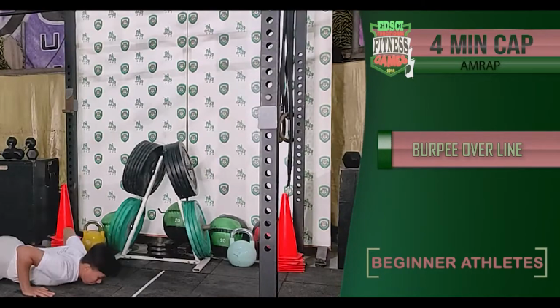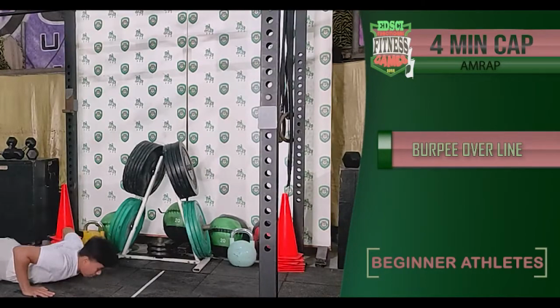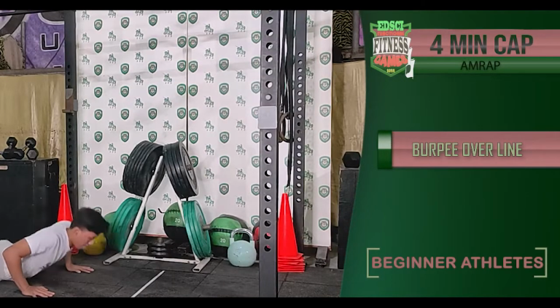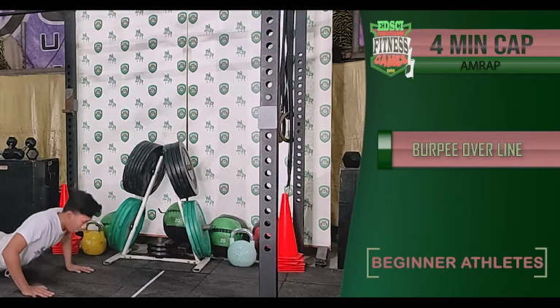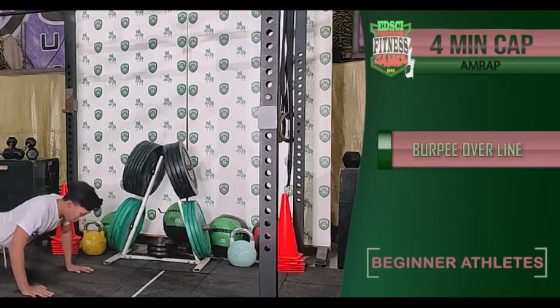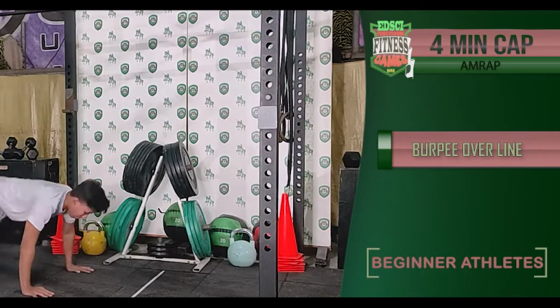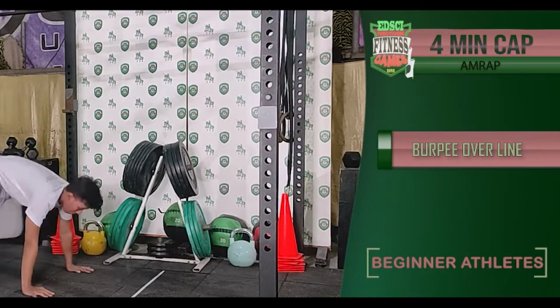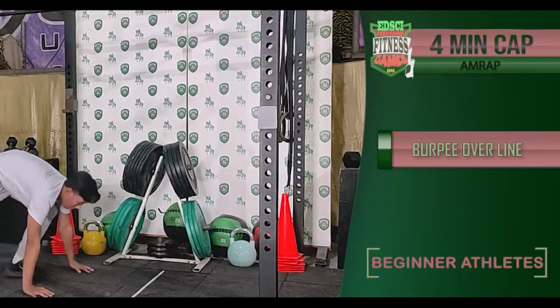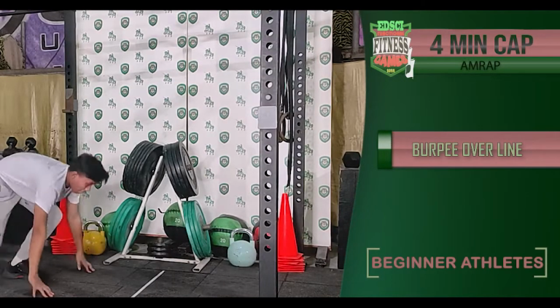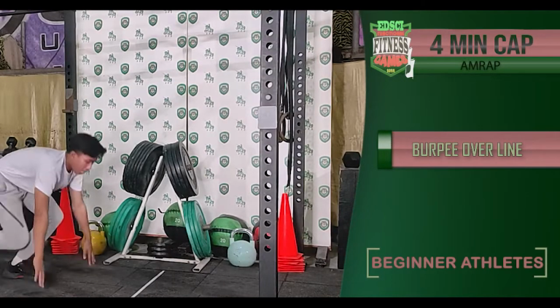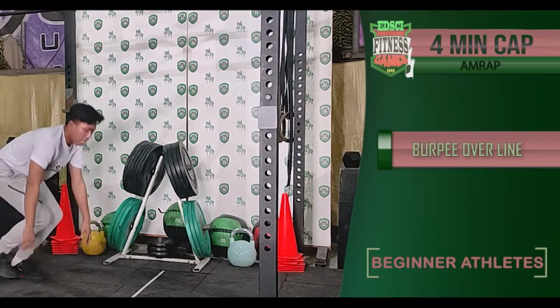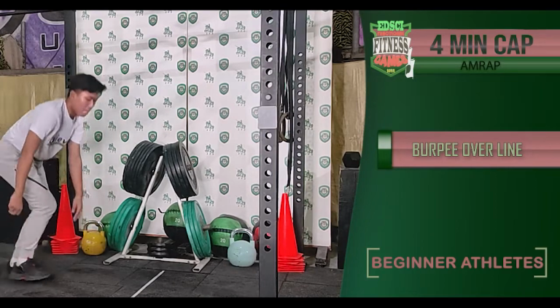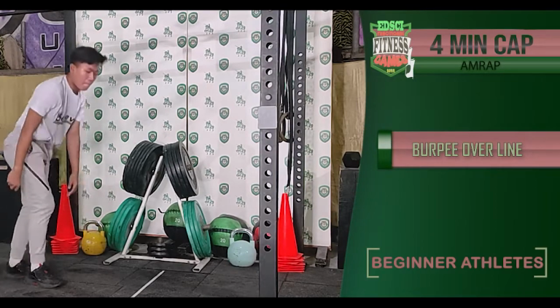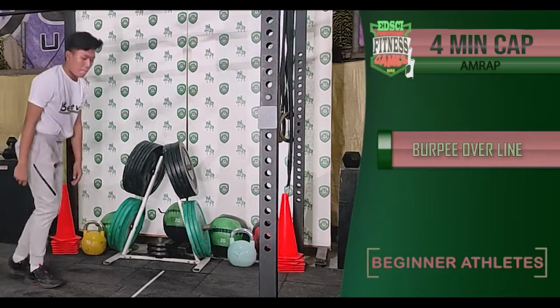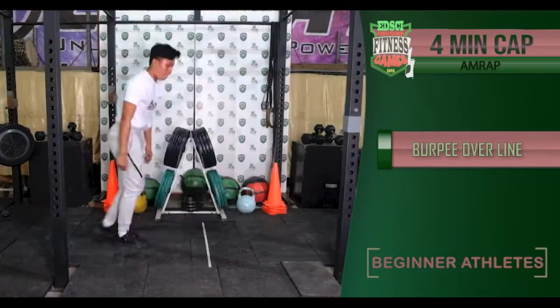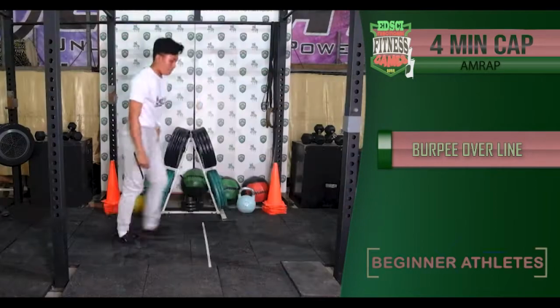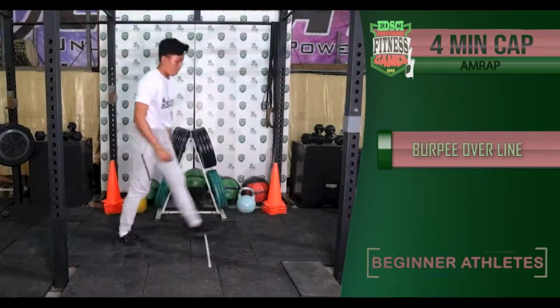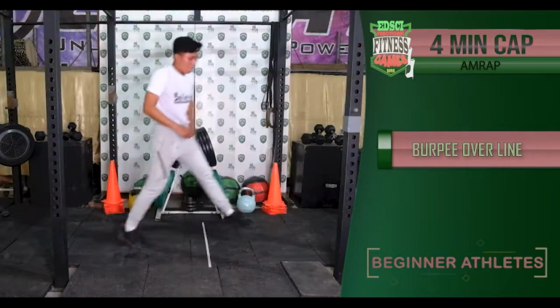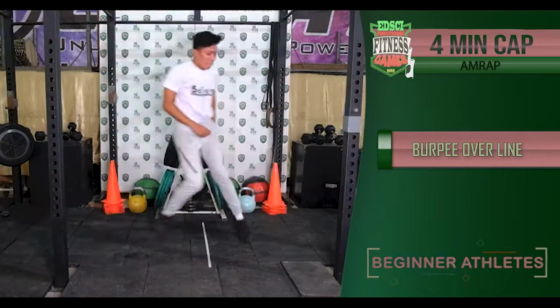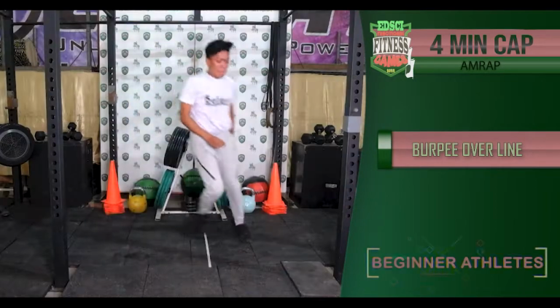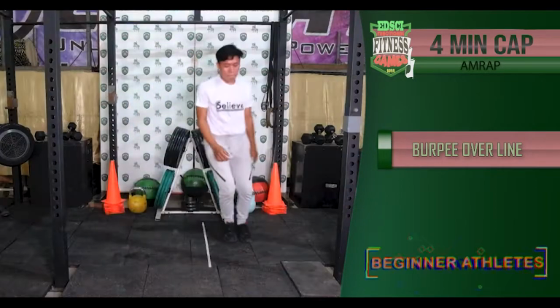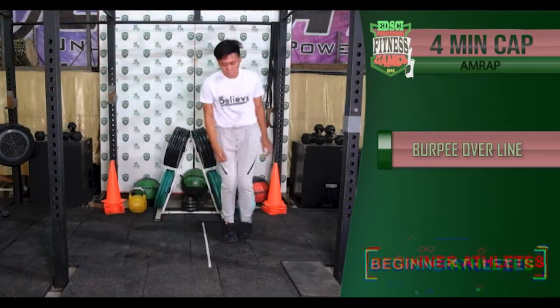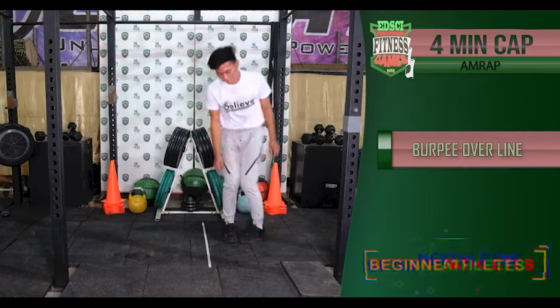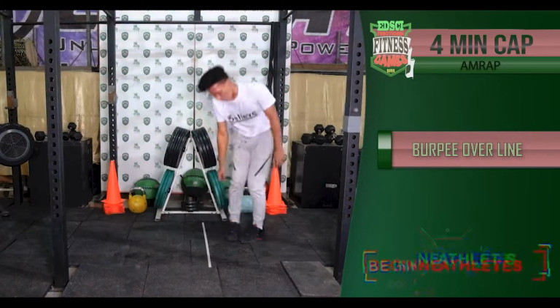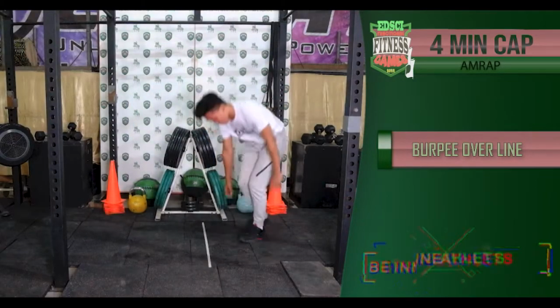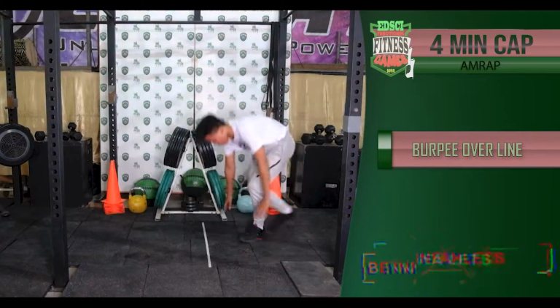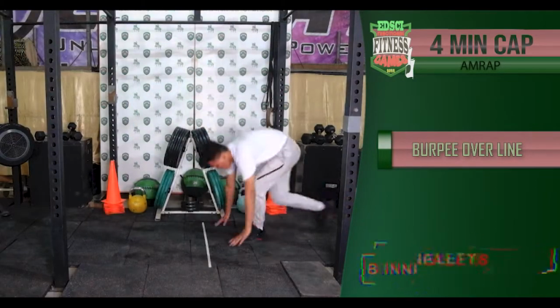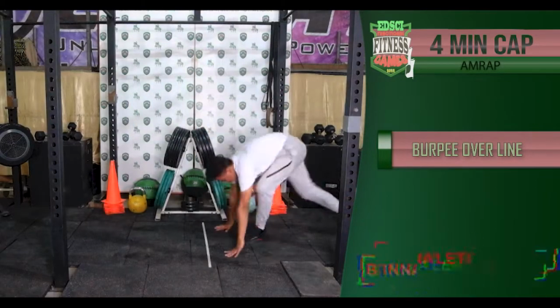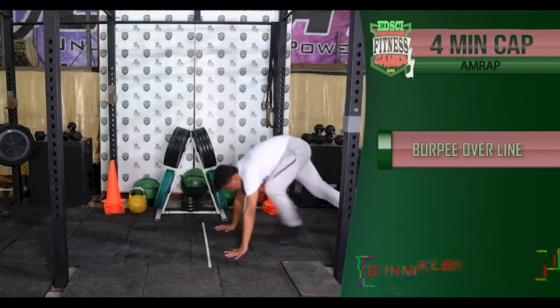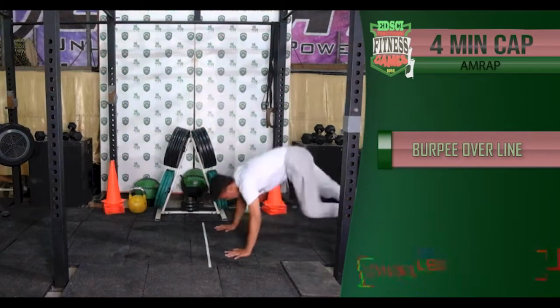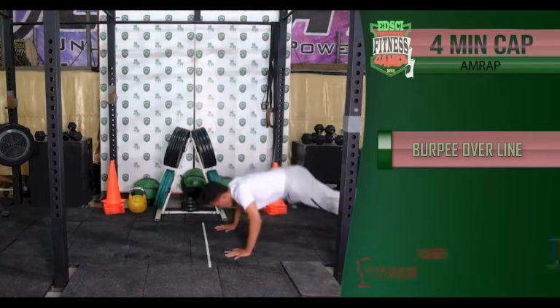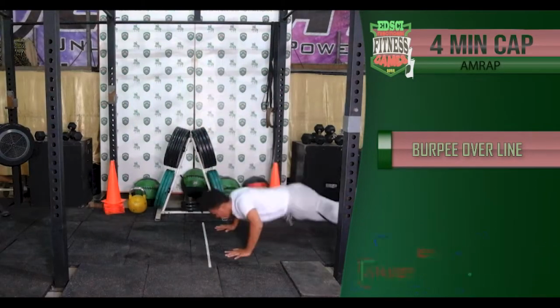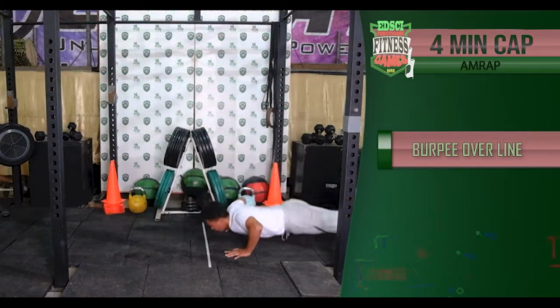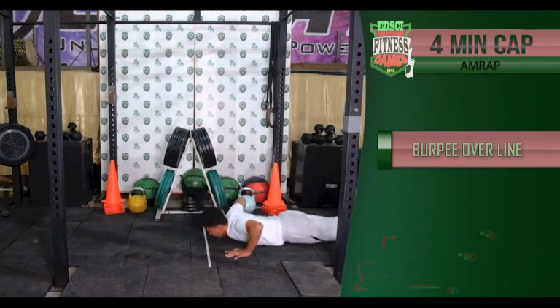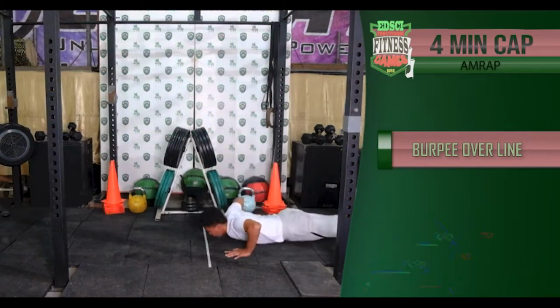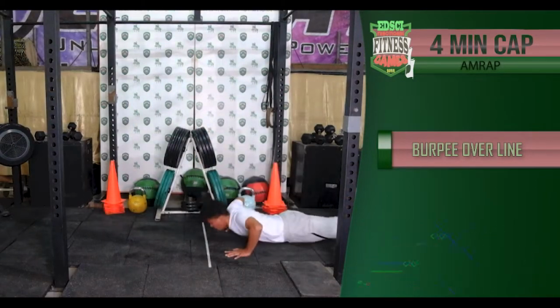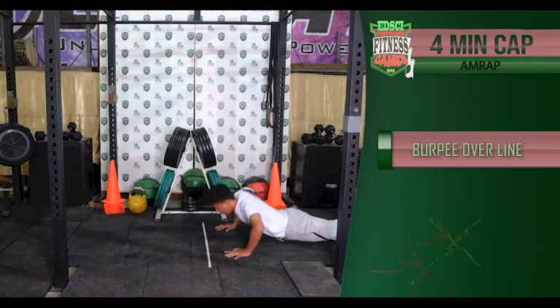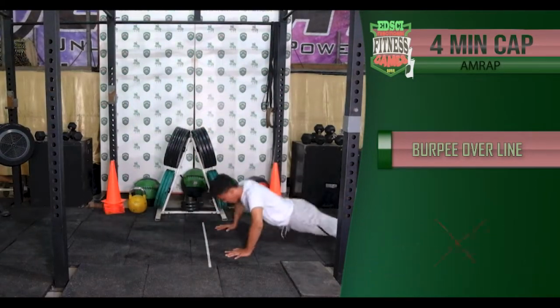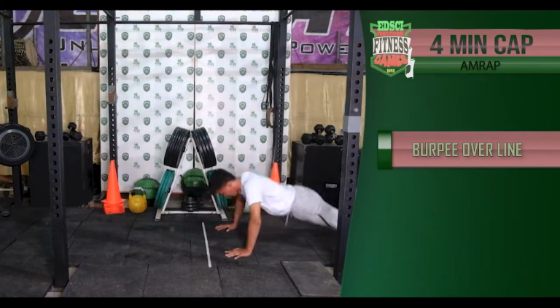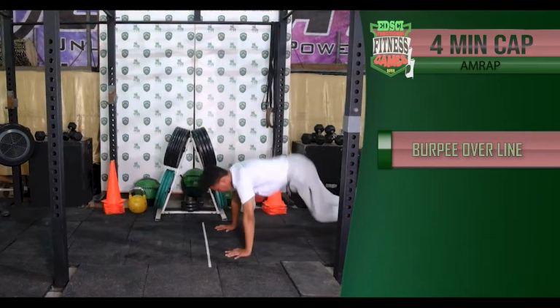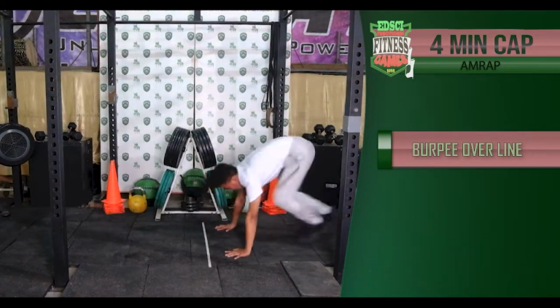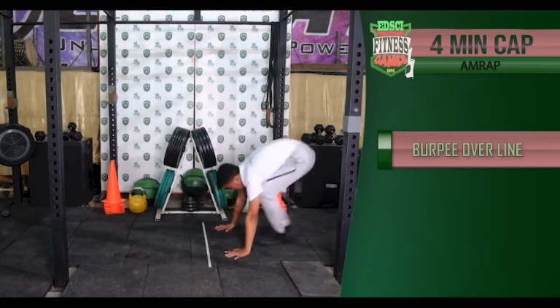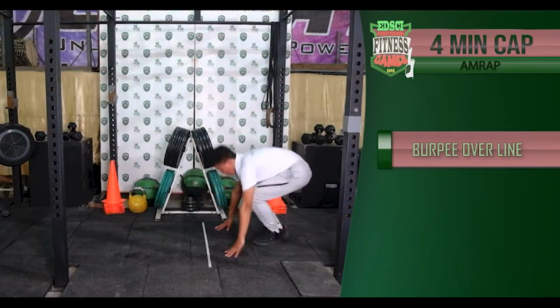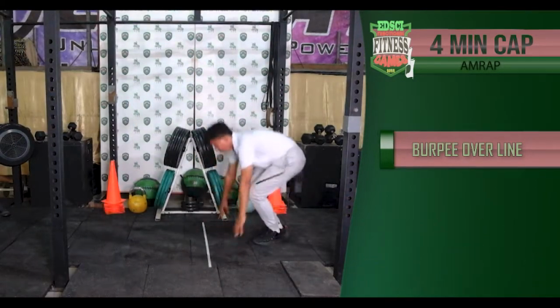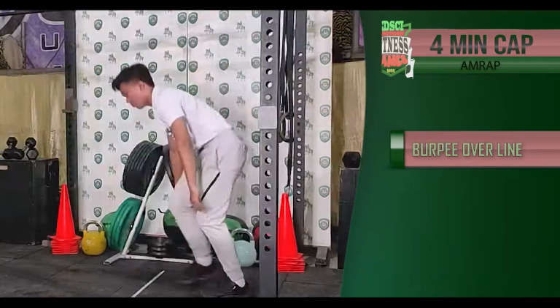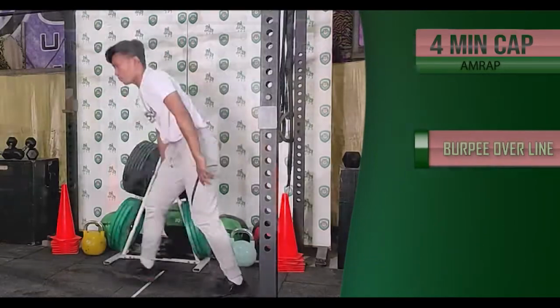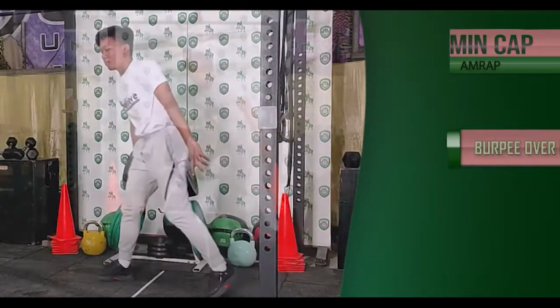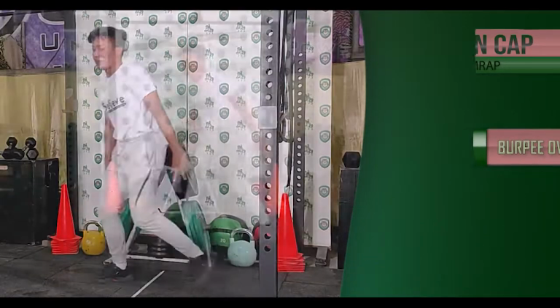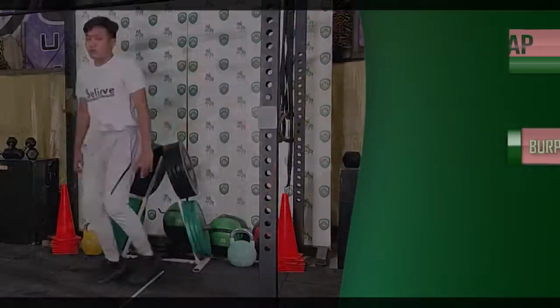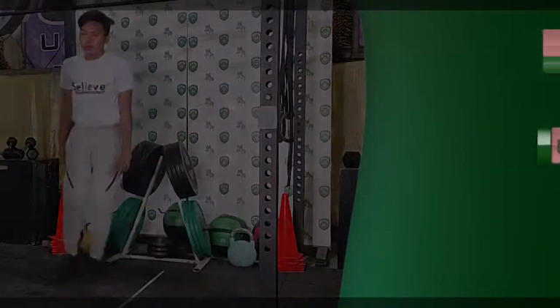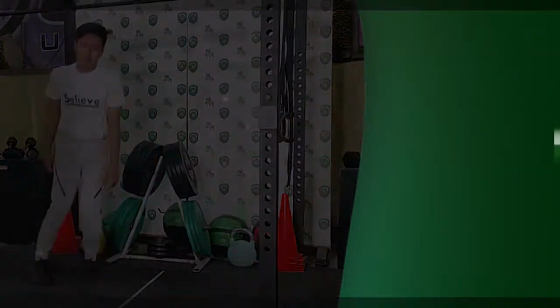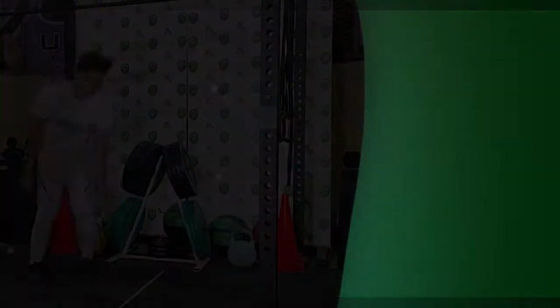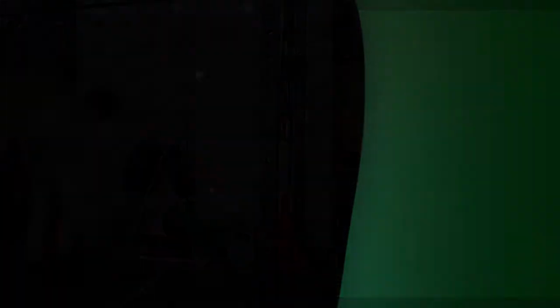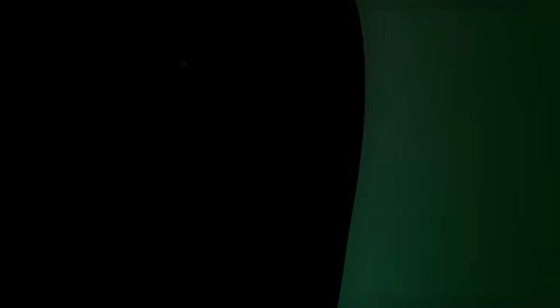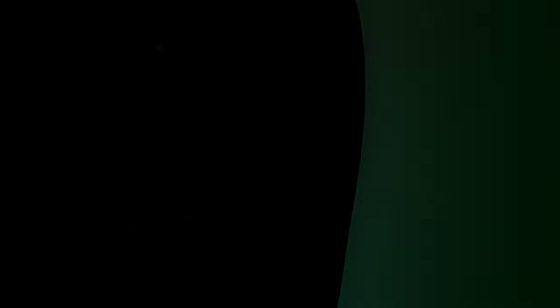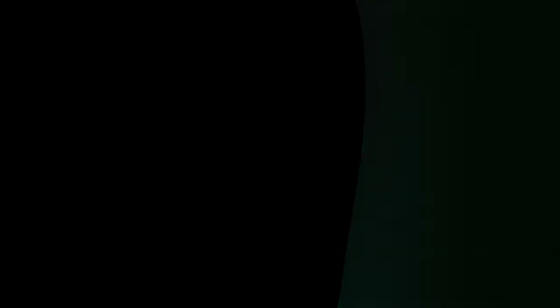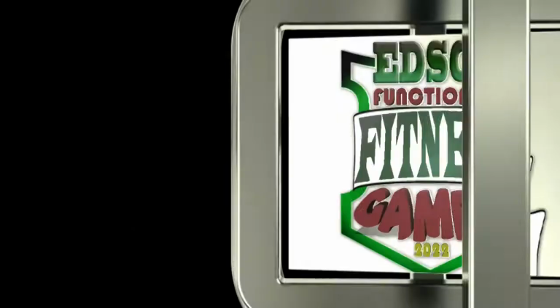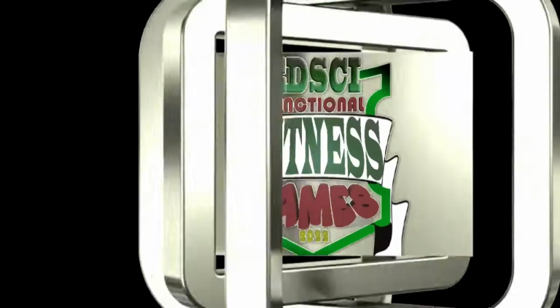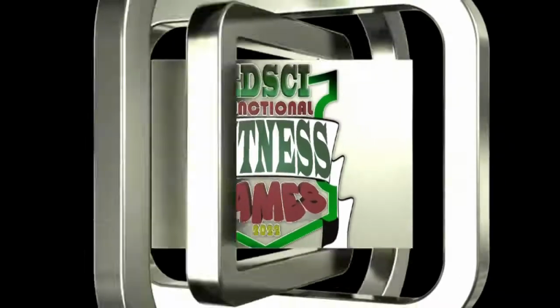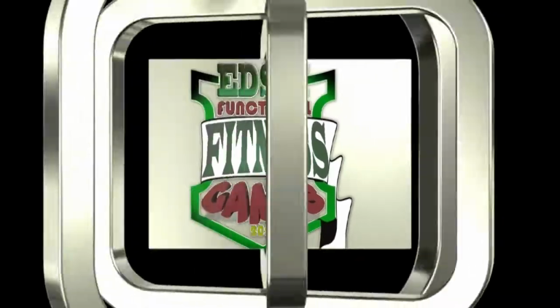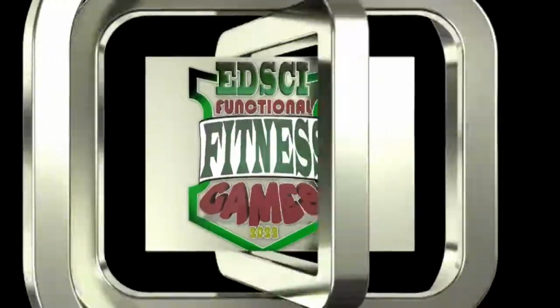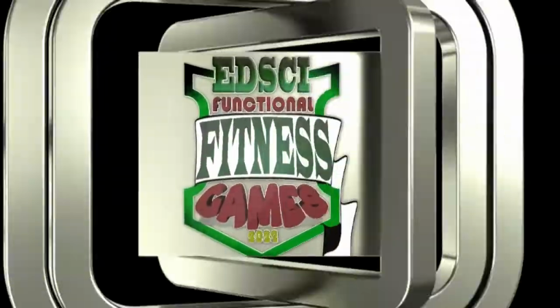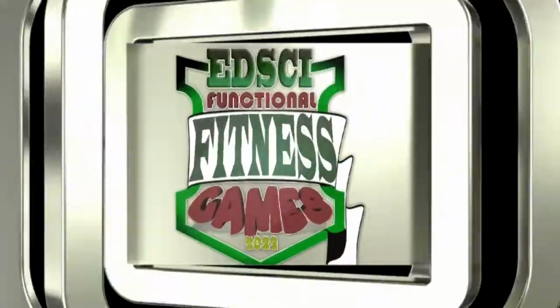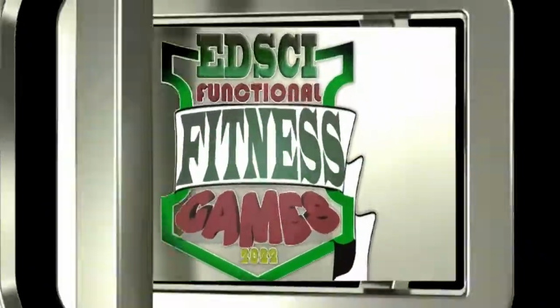This is as many rounds and repetitions as possible in four minutes. Good luck, athletes!